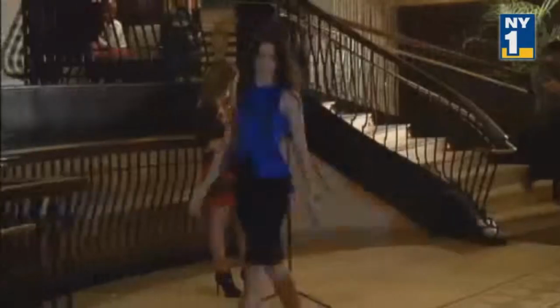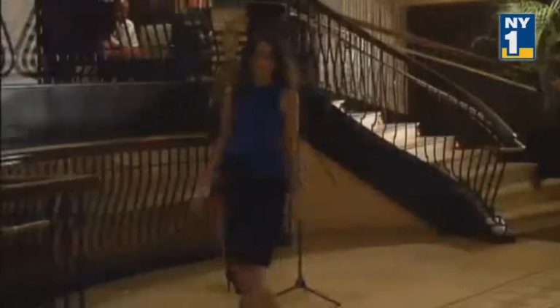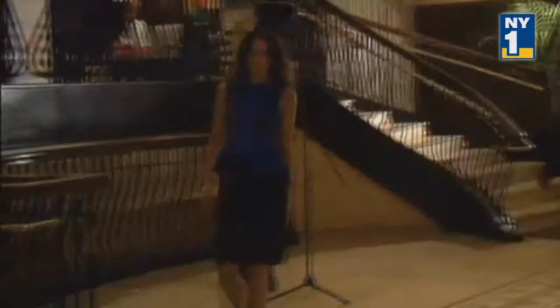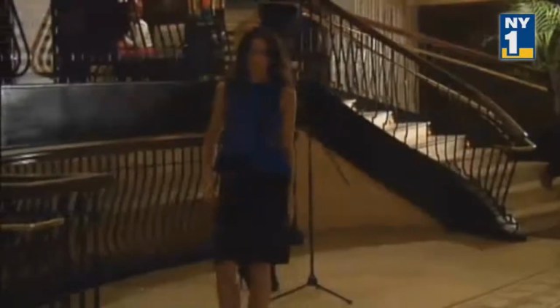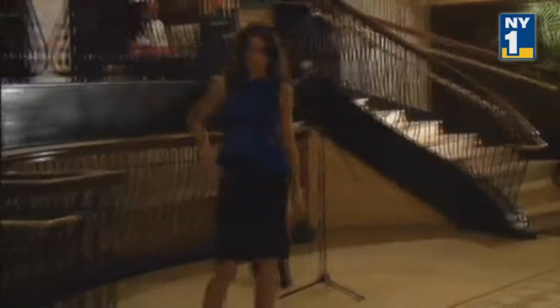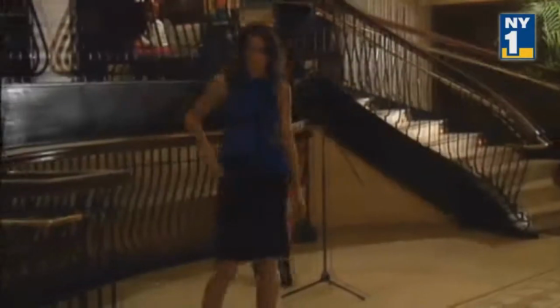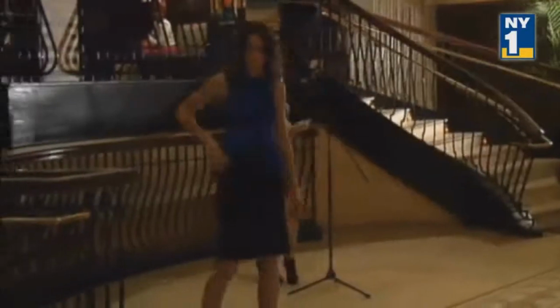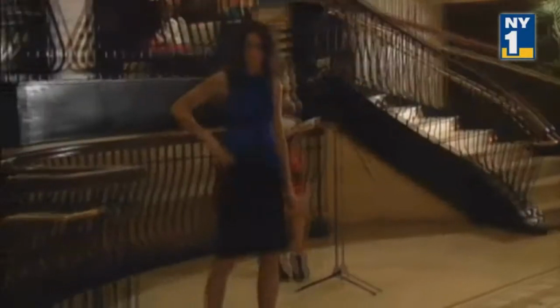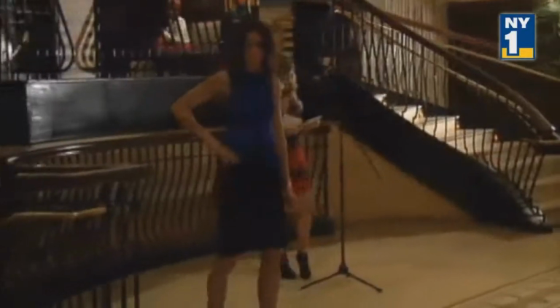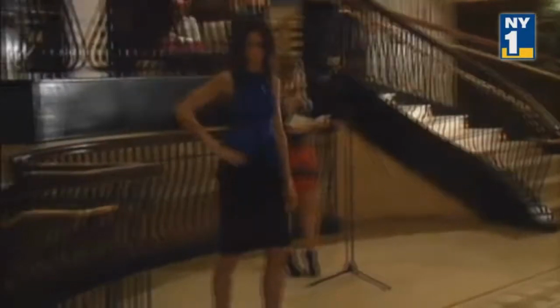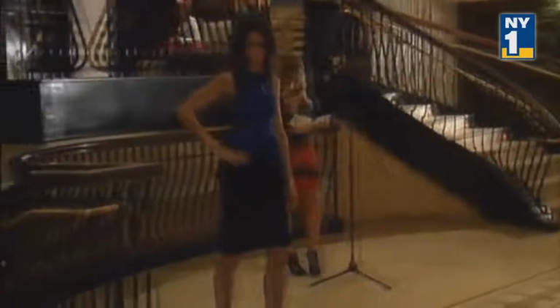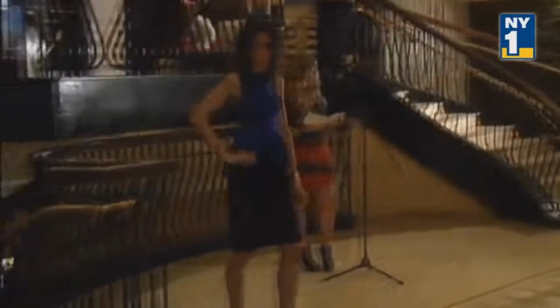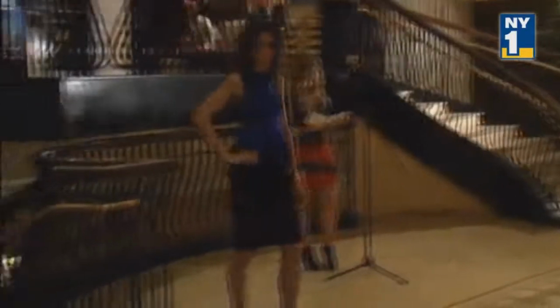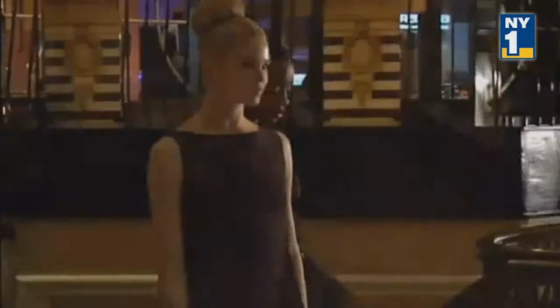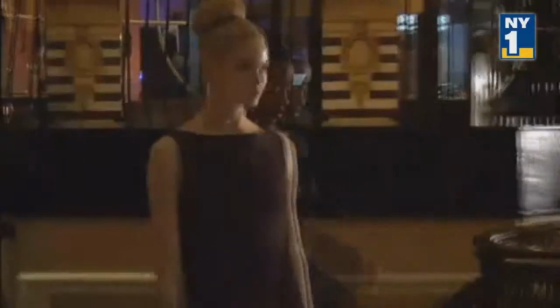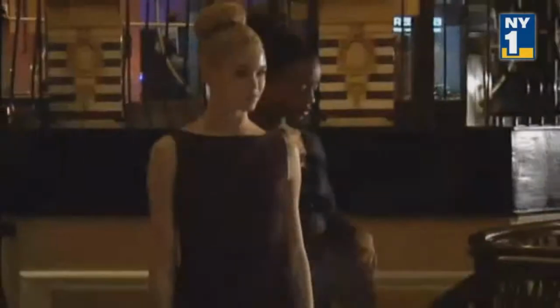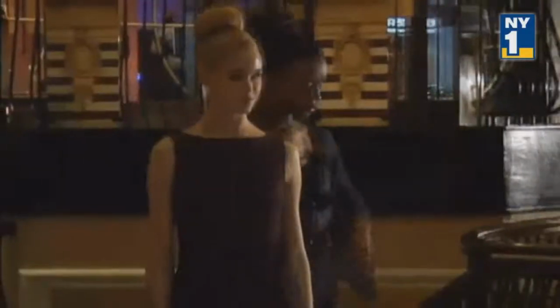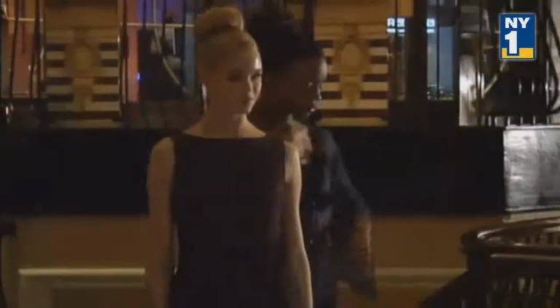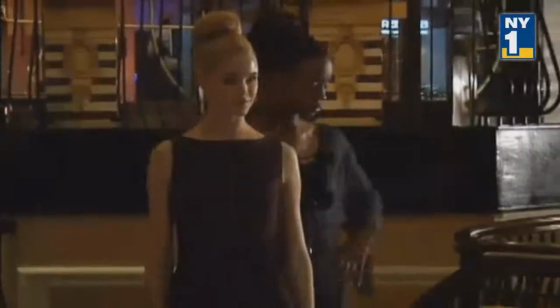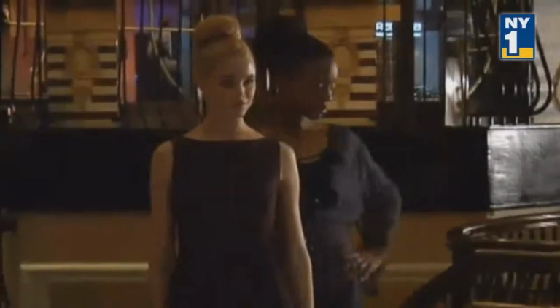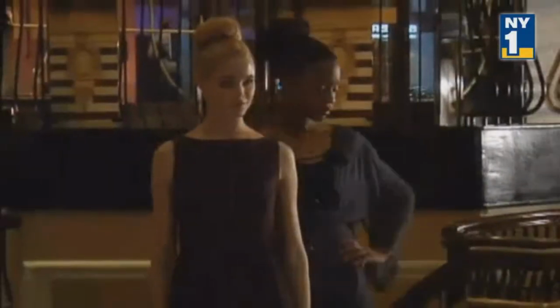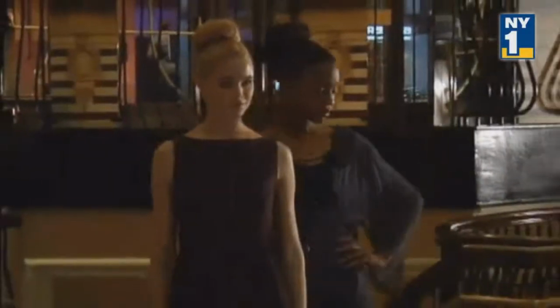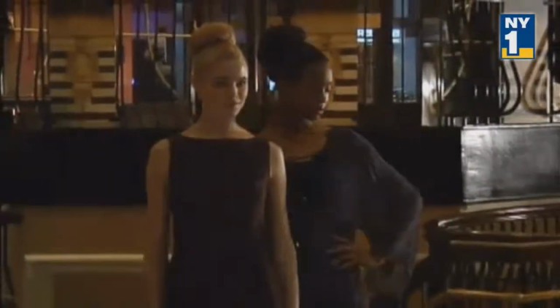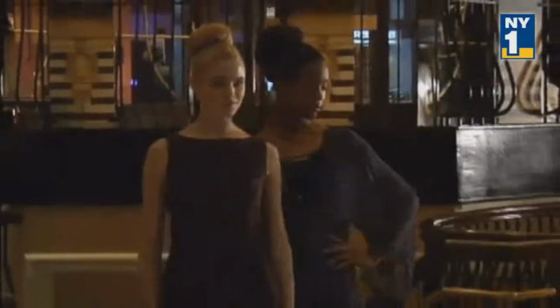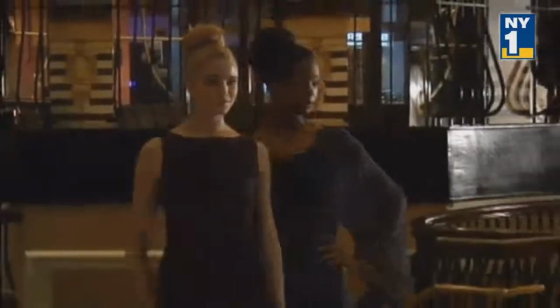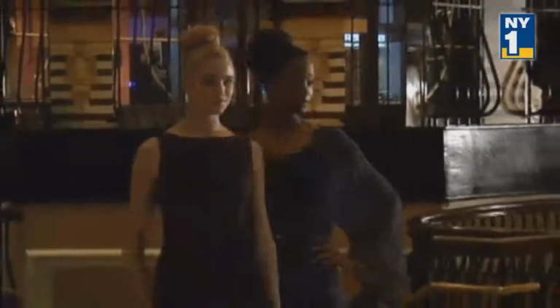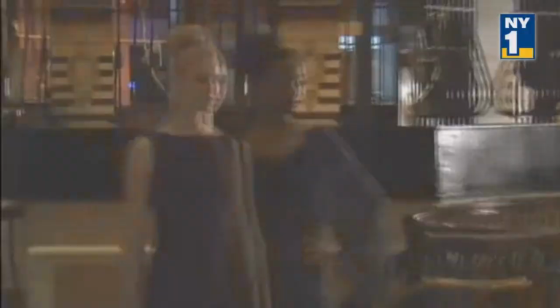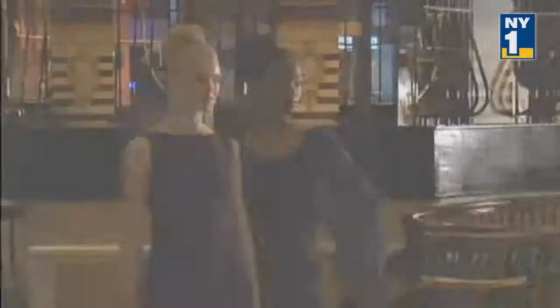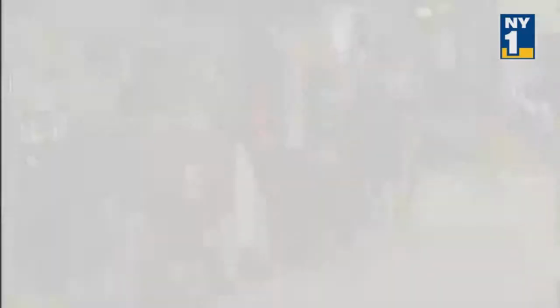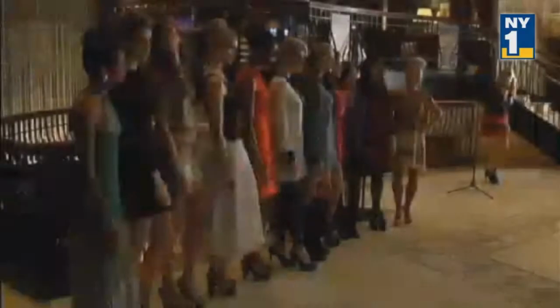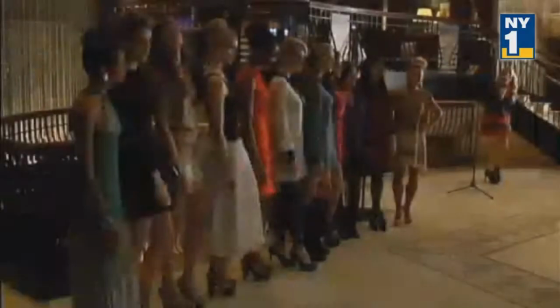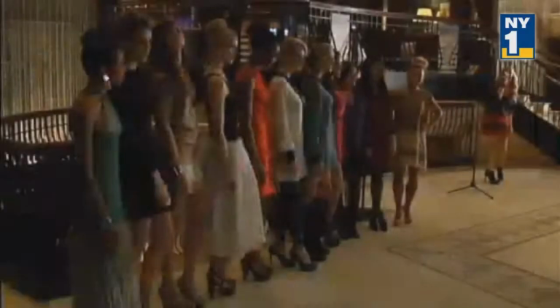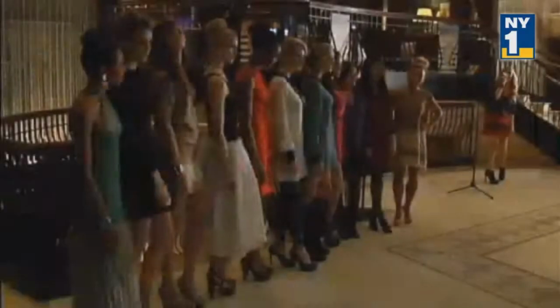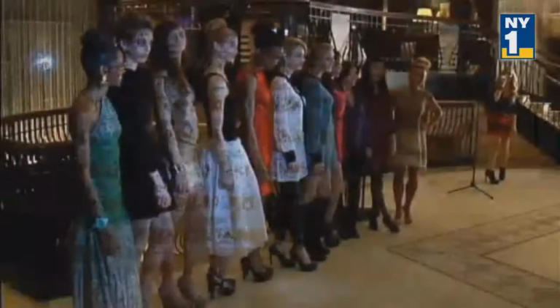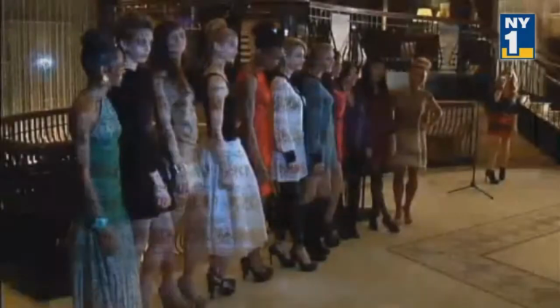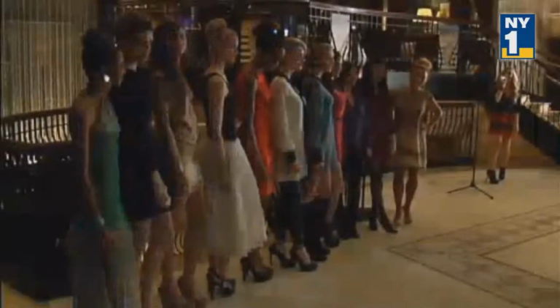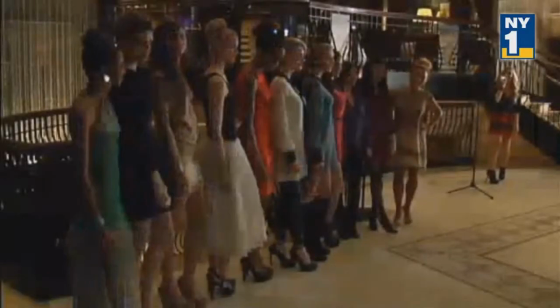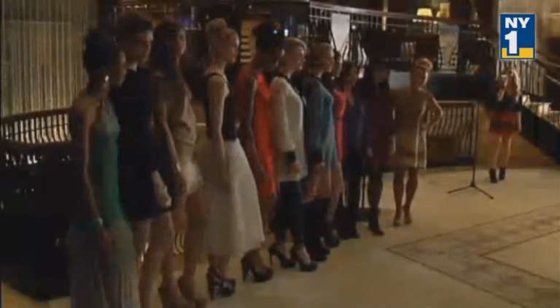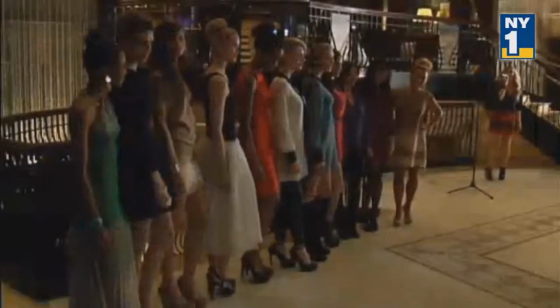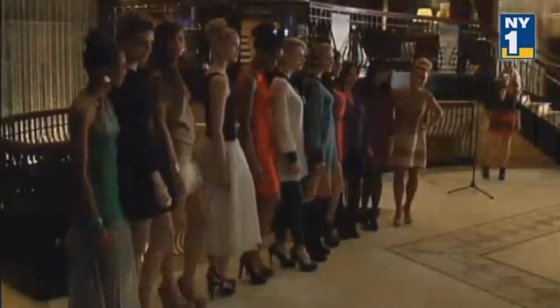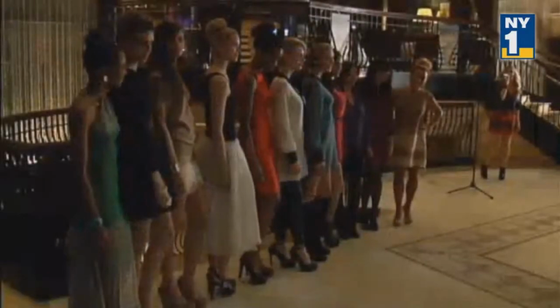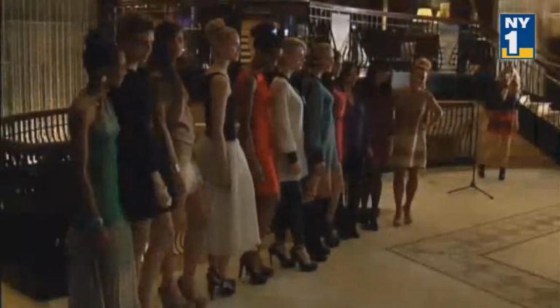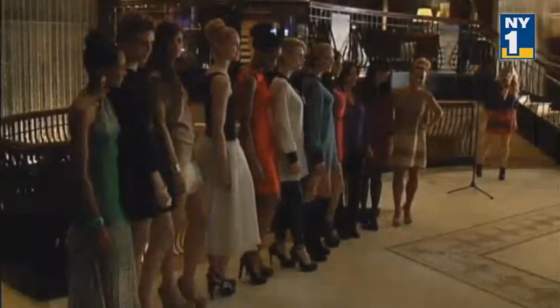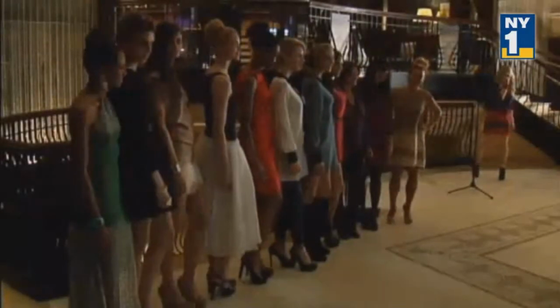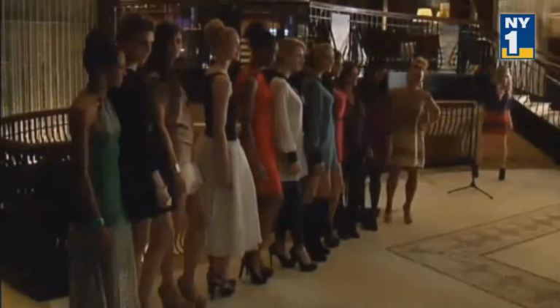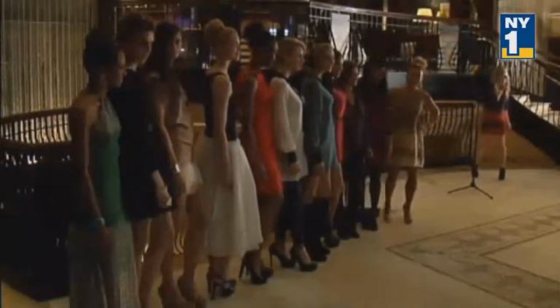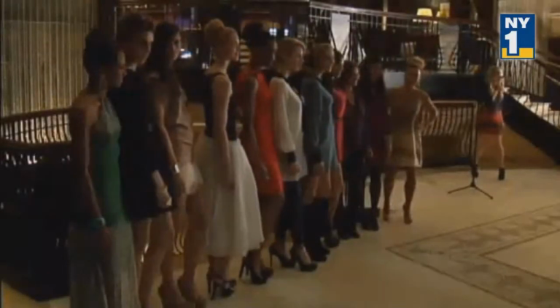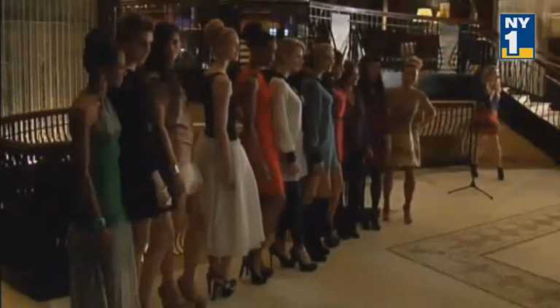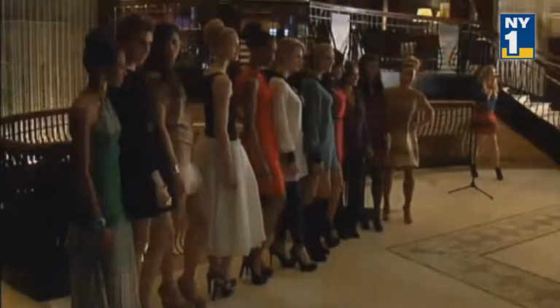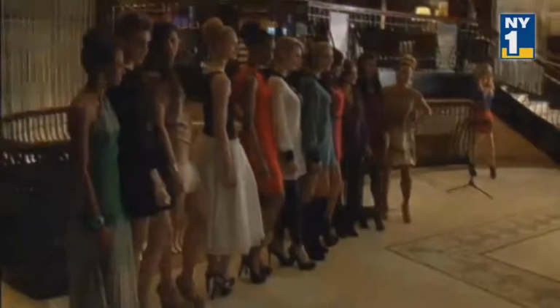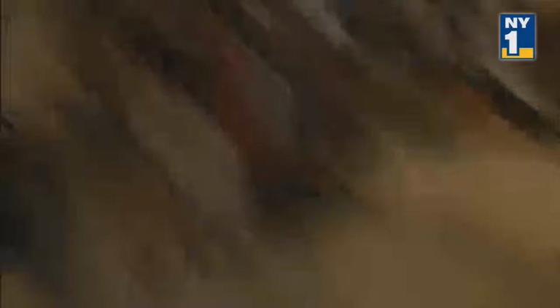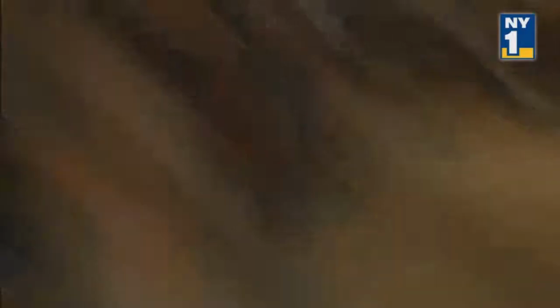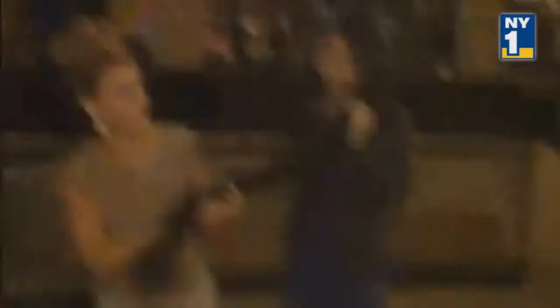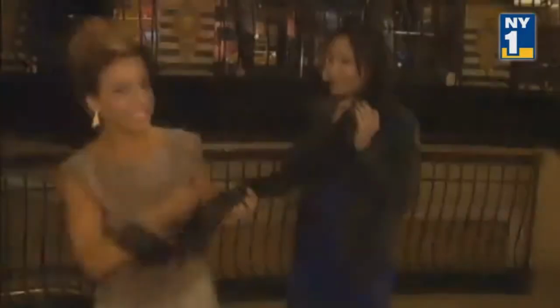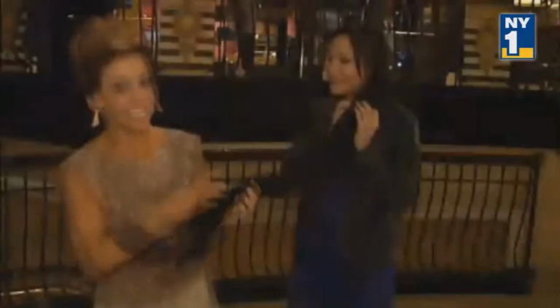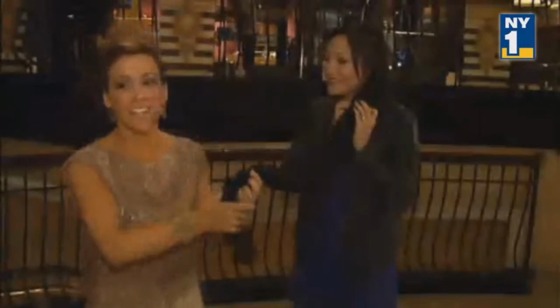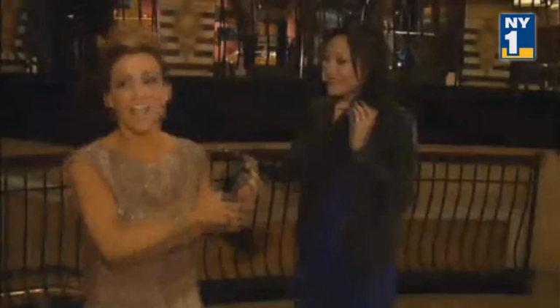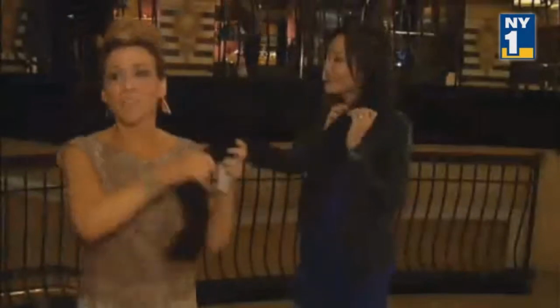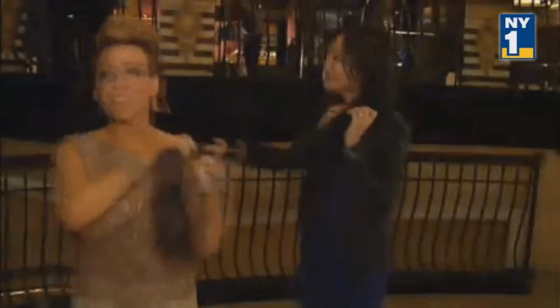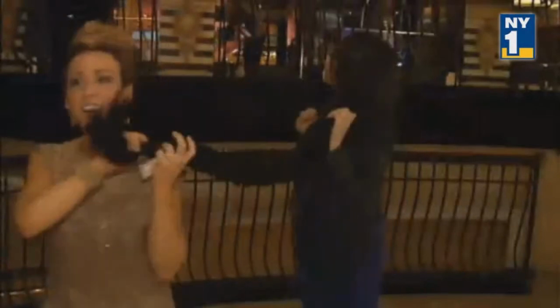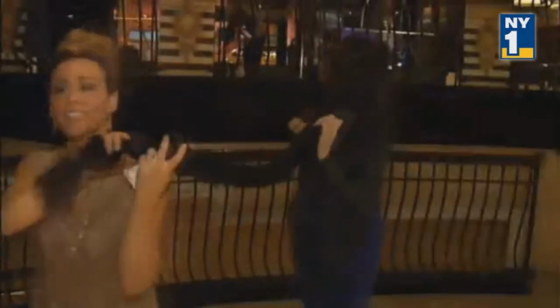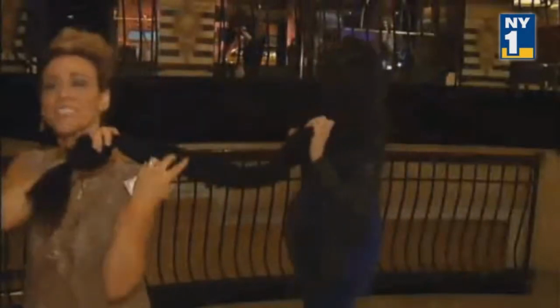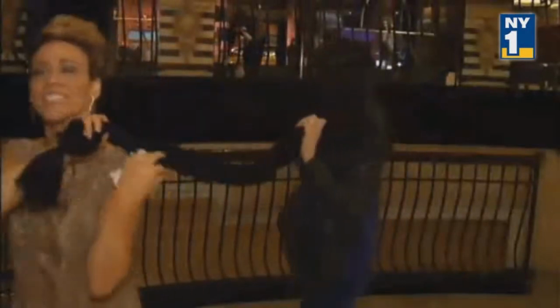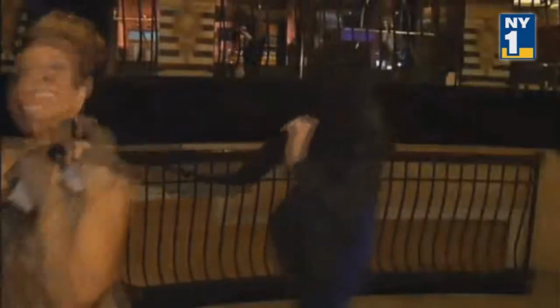New York fashions — just one more way to celebrate New York in style. Stephanie Simon, New York One.